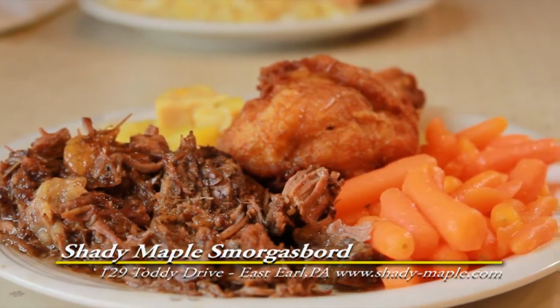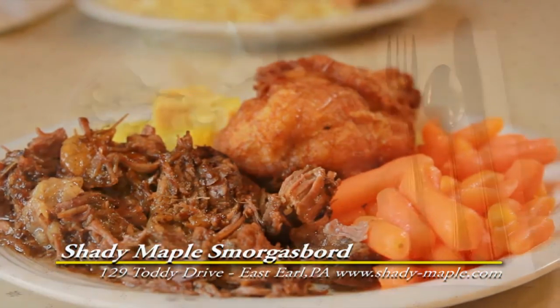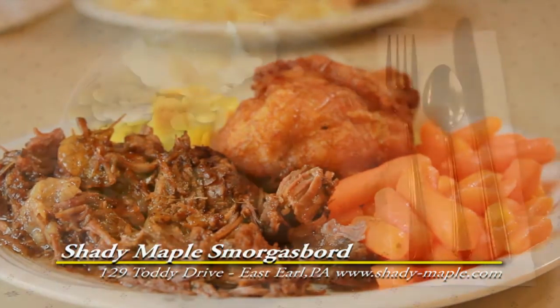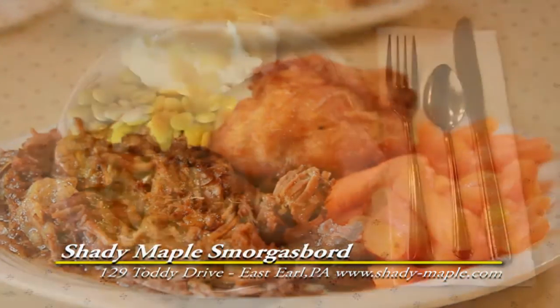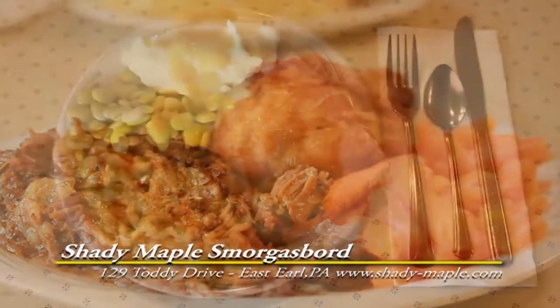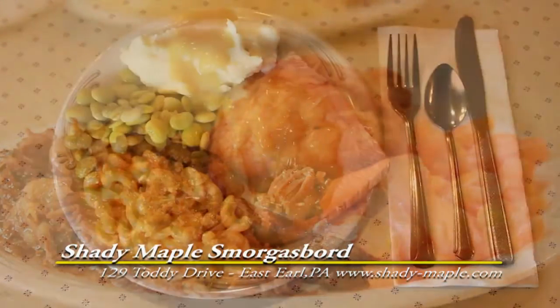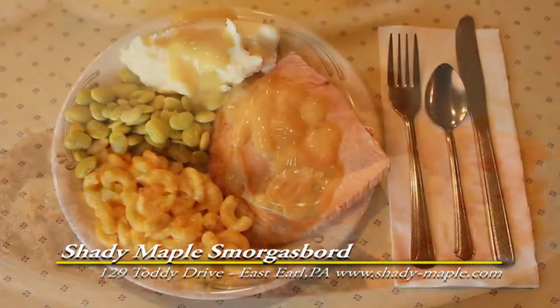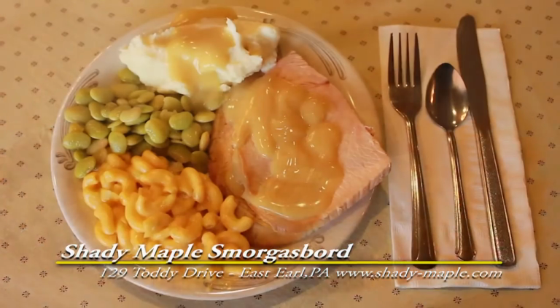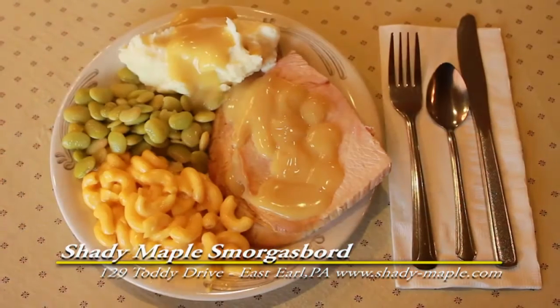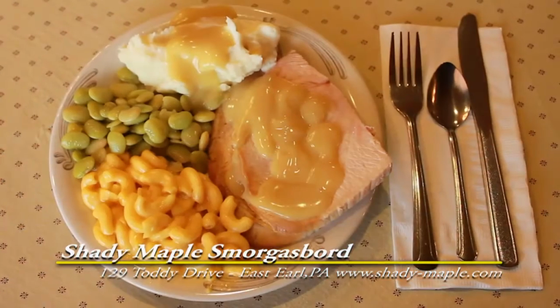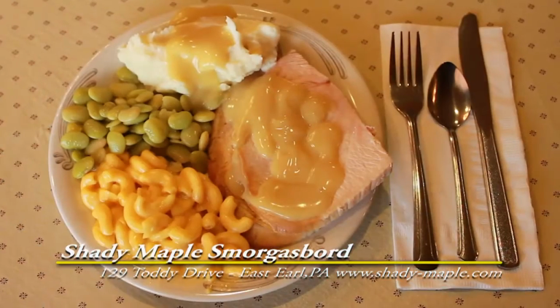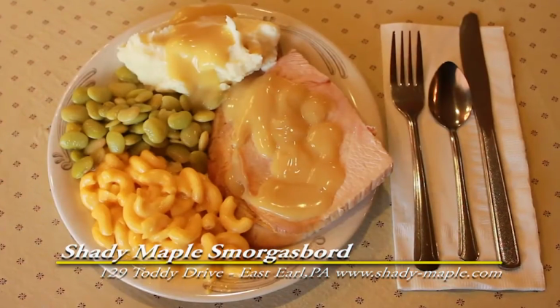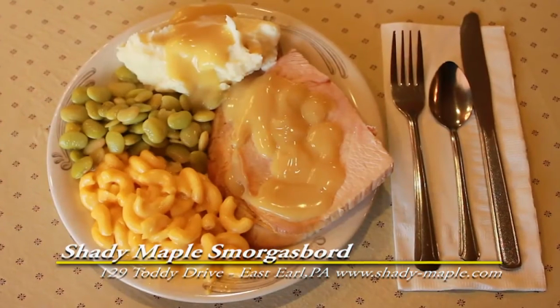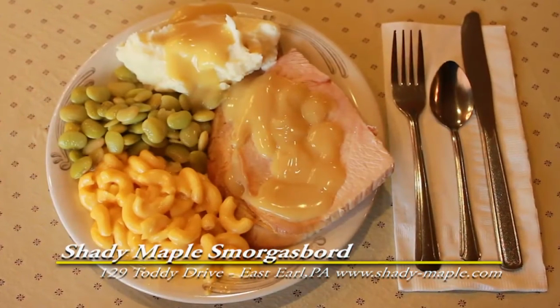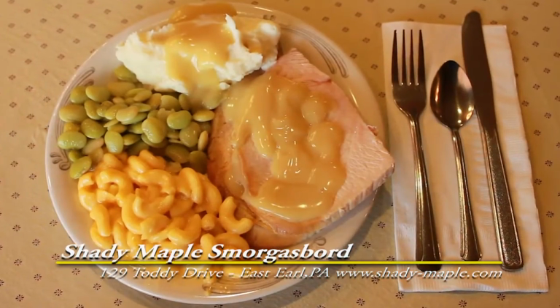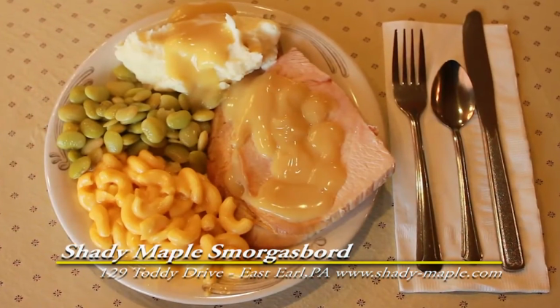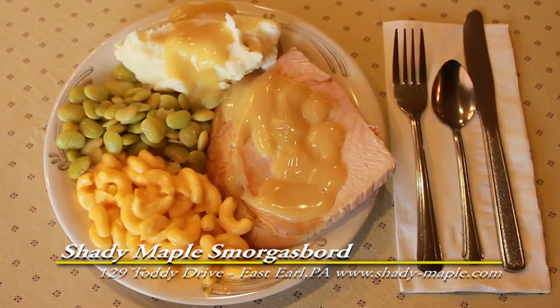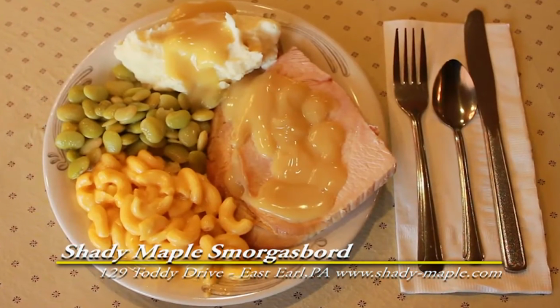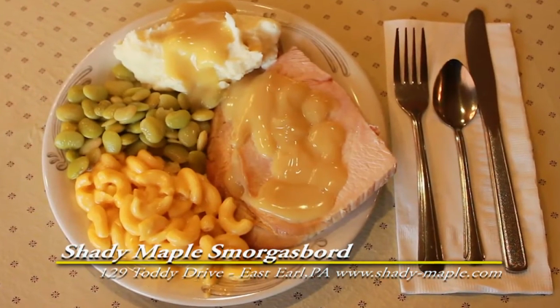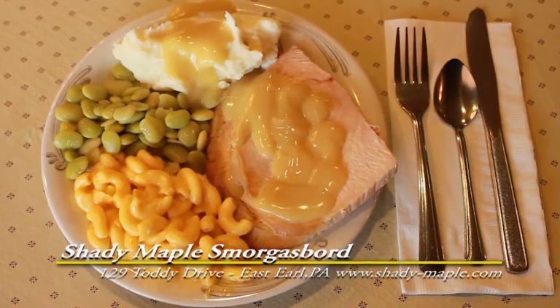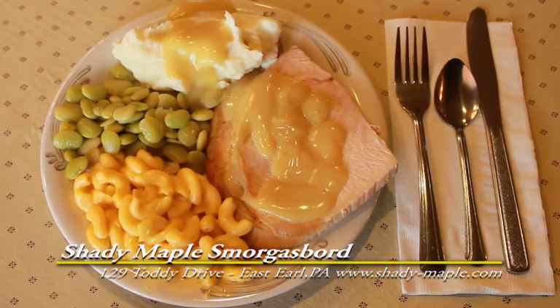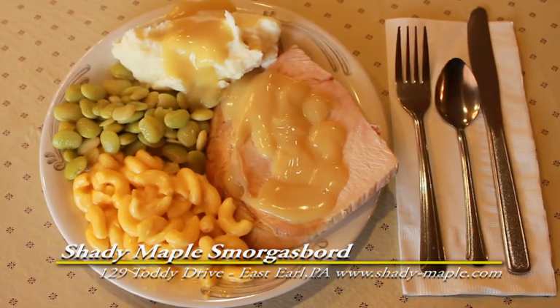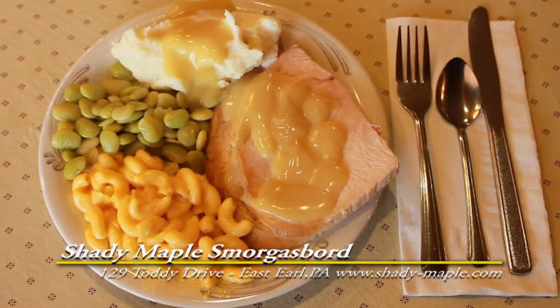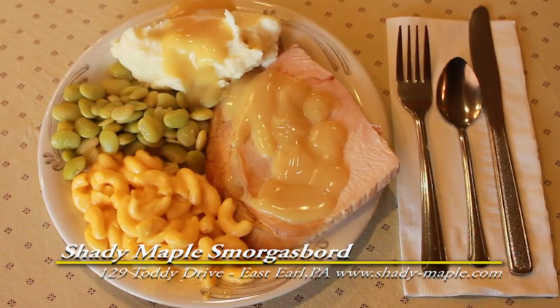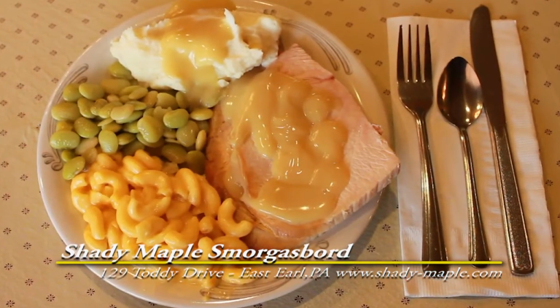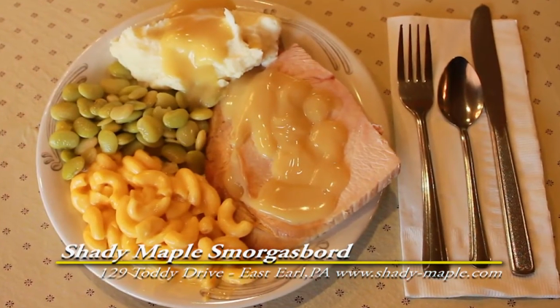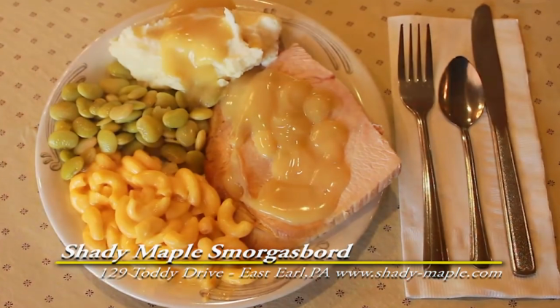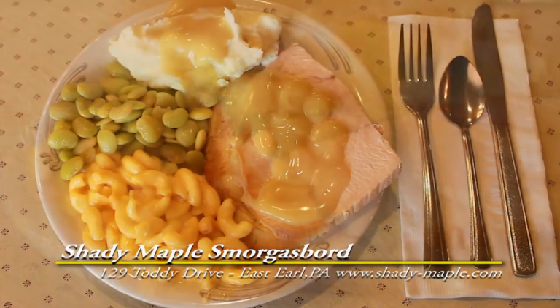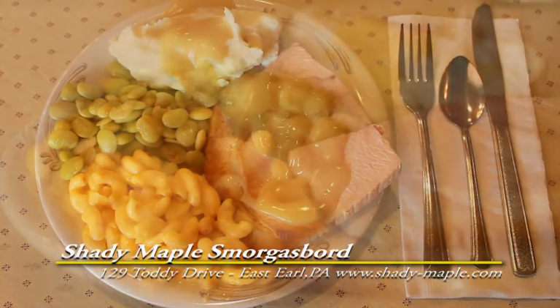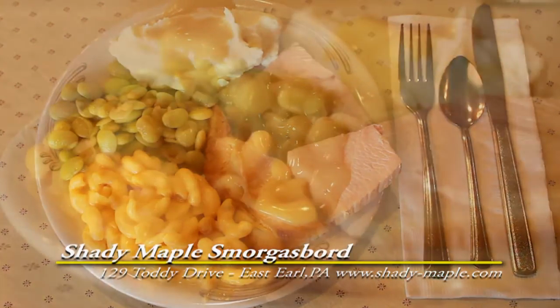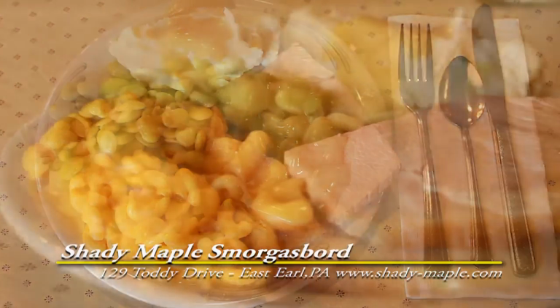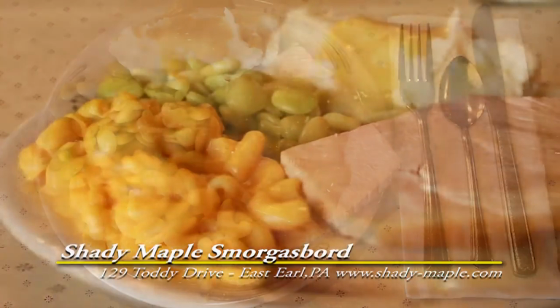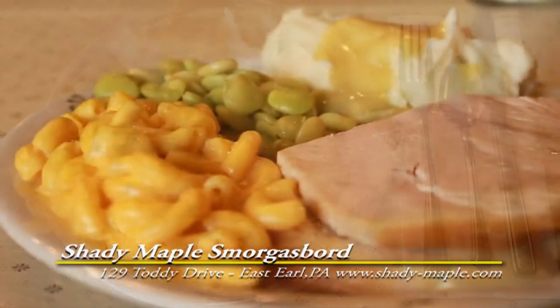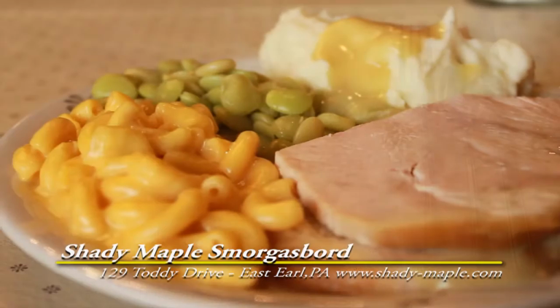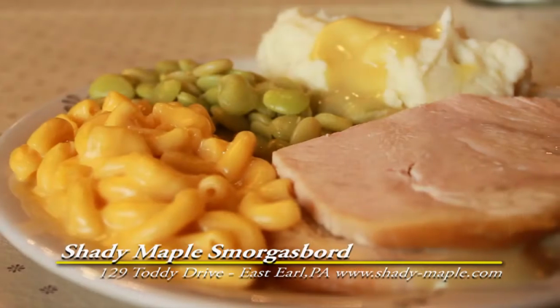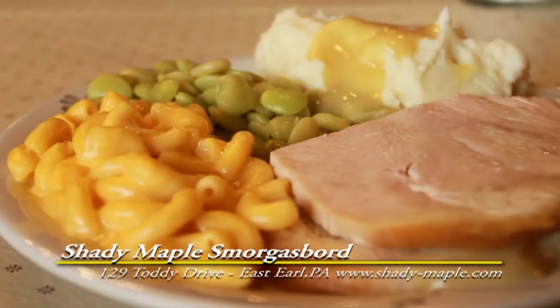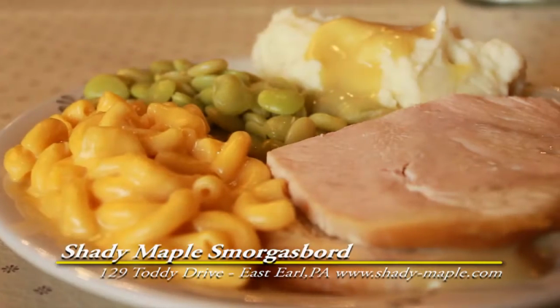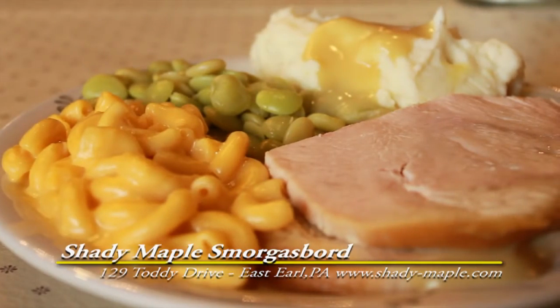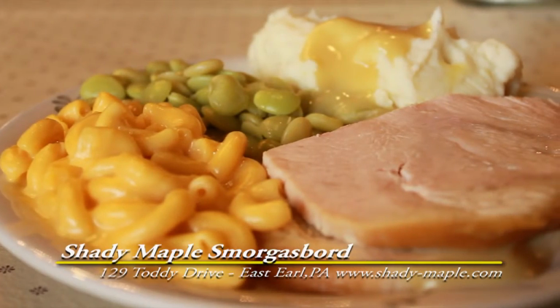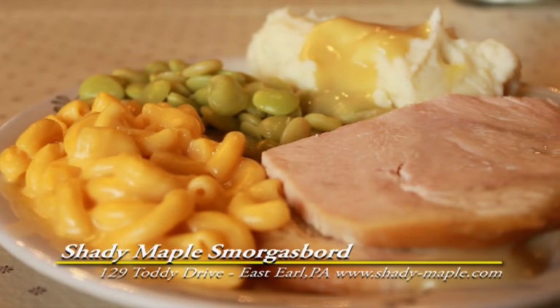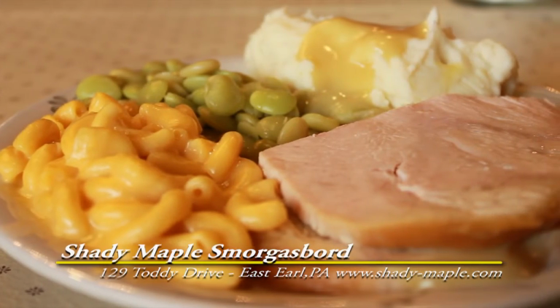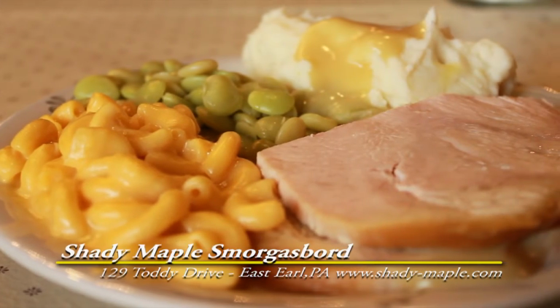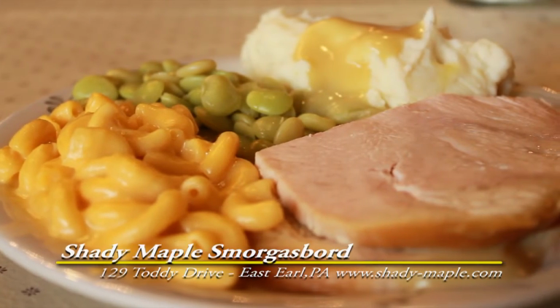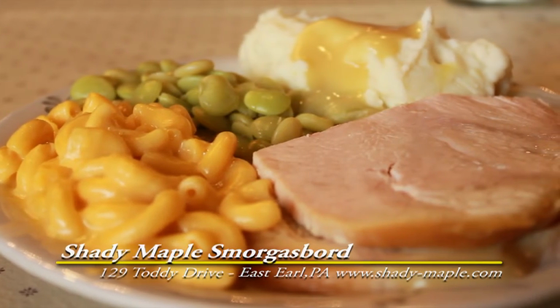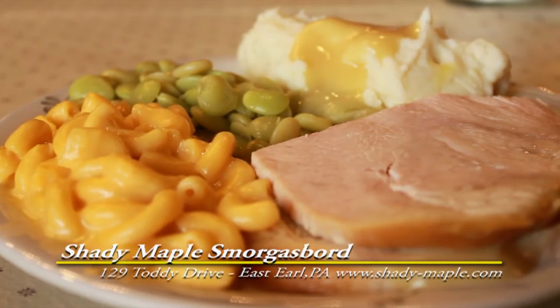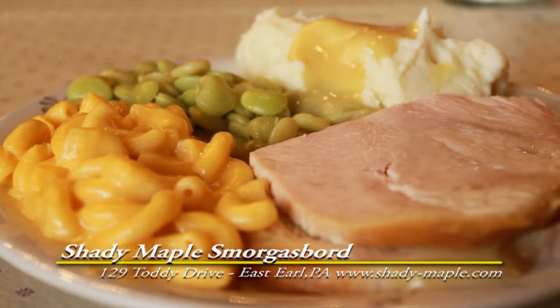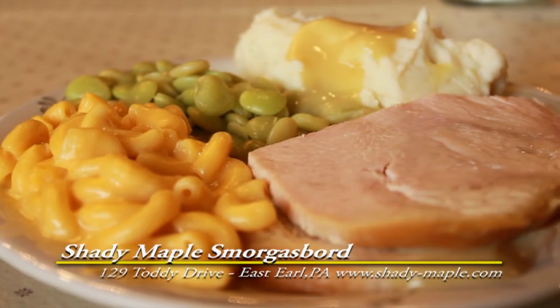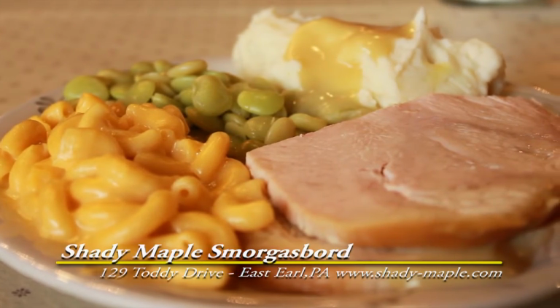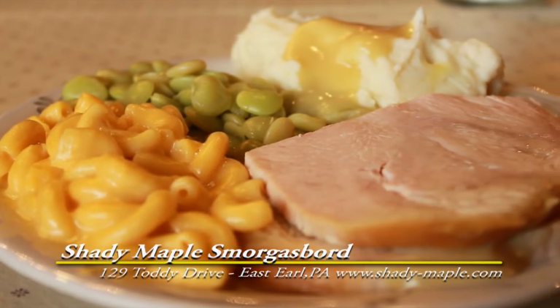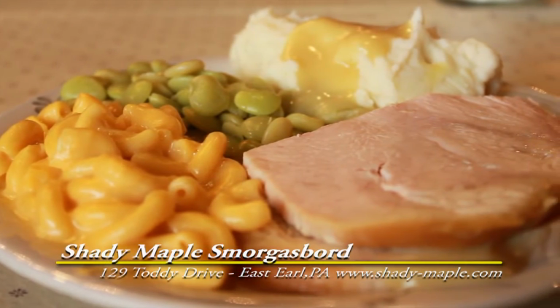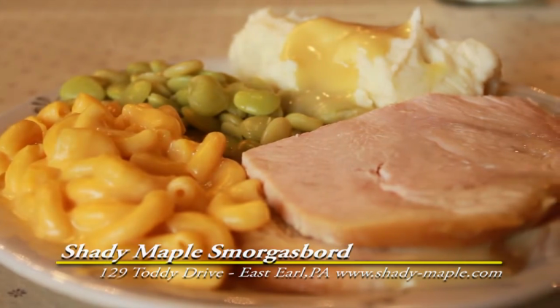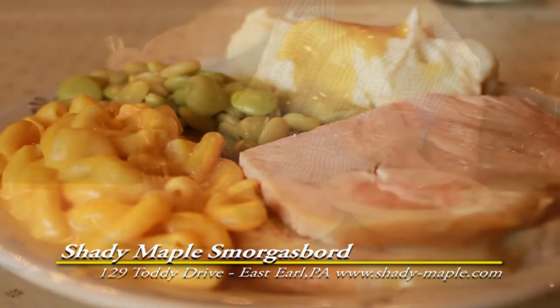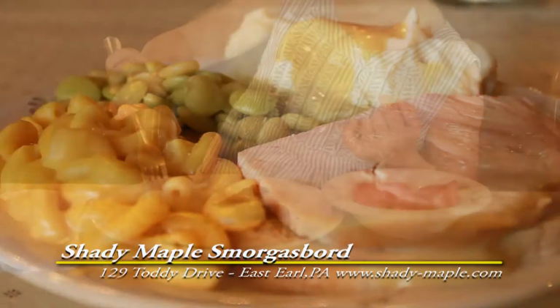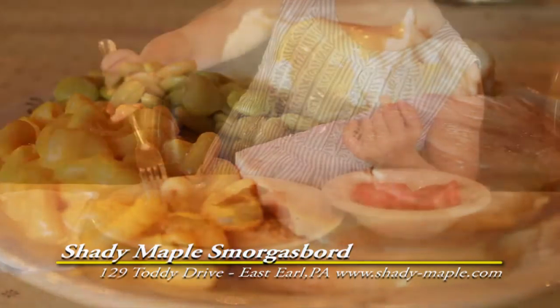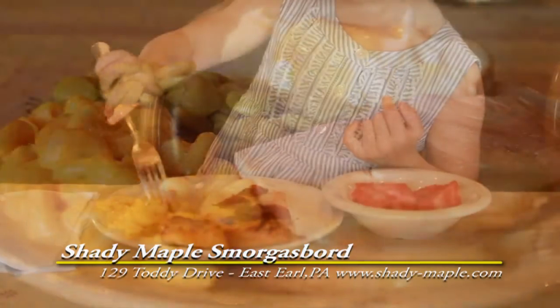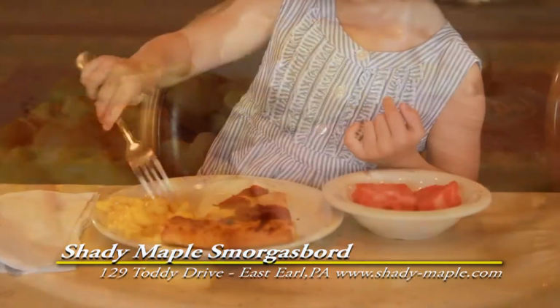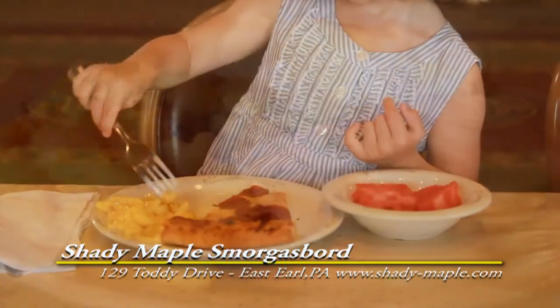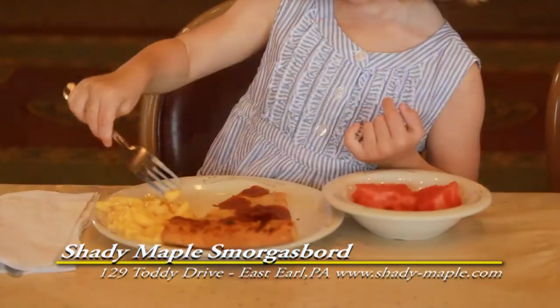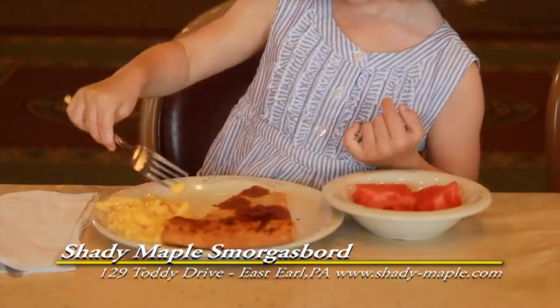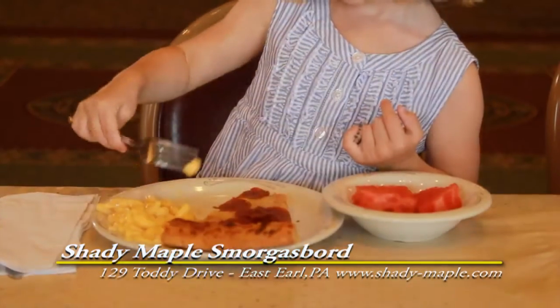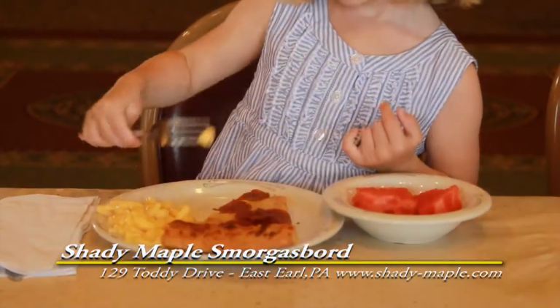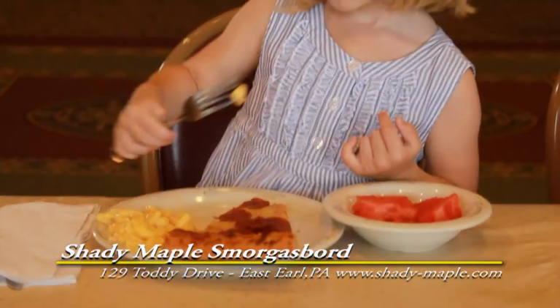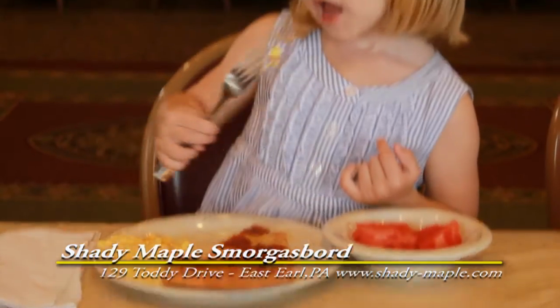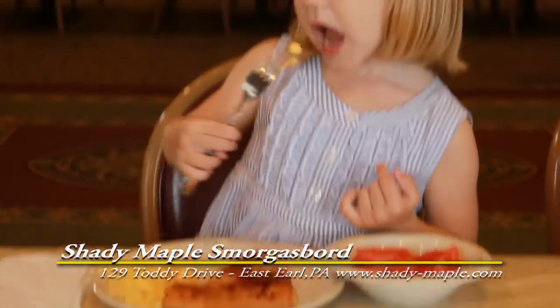Then you can fill your plate again with thin sliced roast turkey, creamy mashed potatoes, and hot pizza for the children.